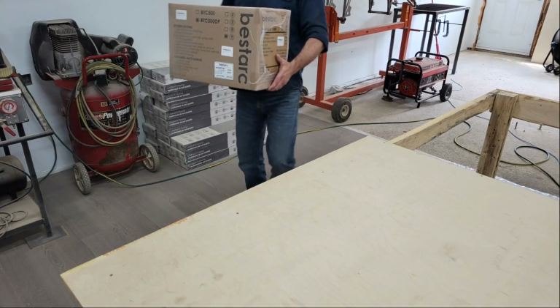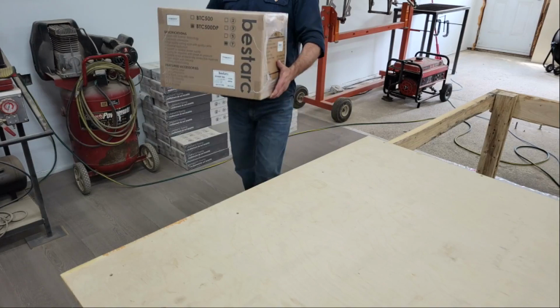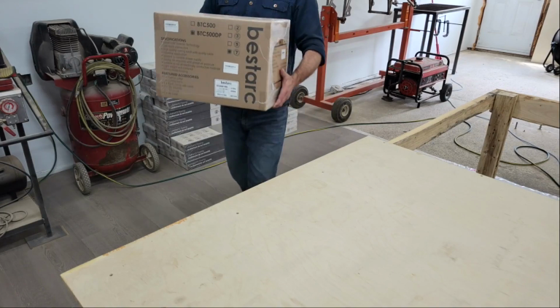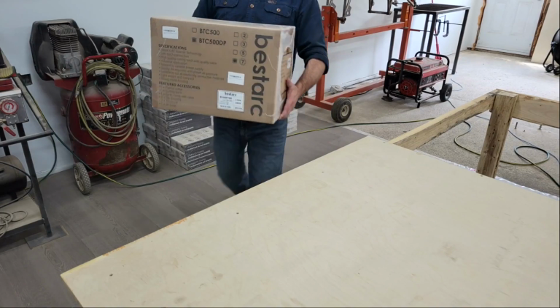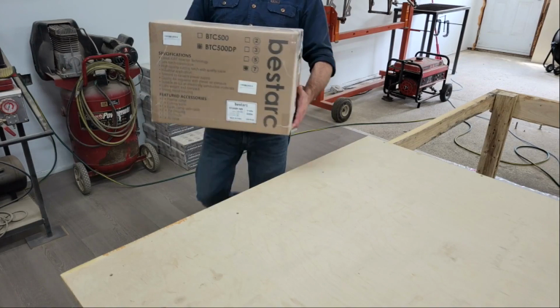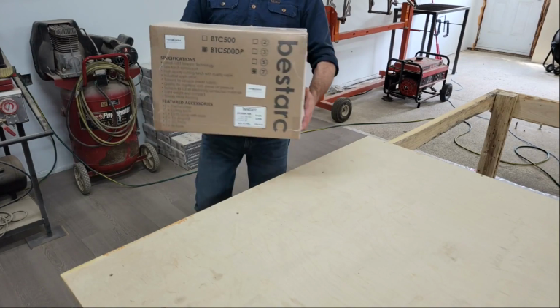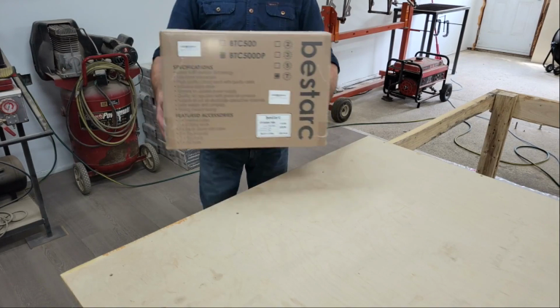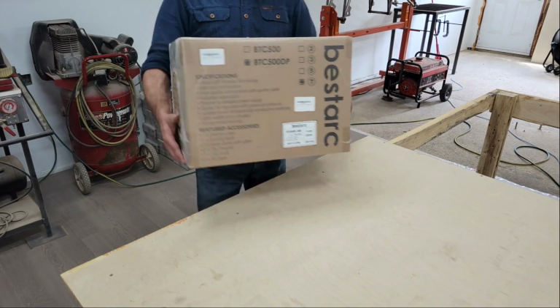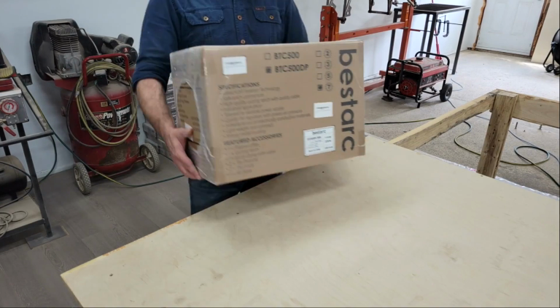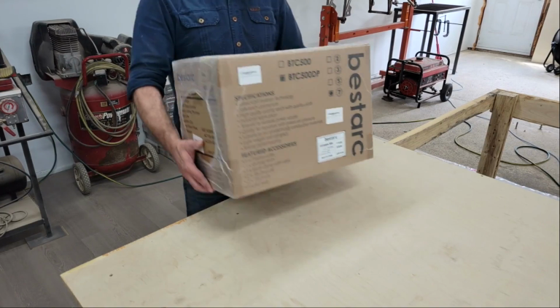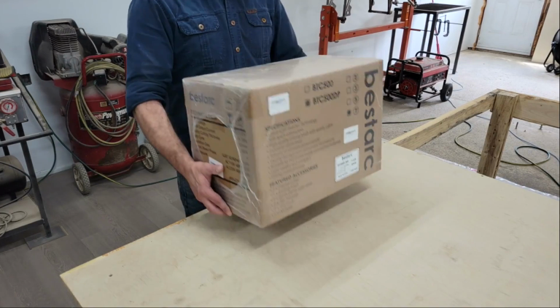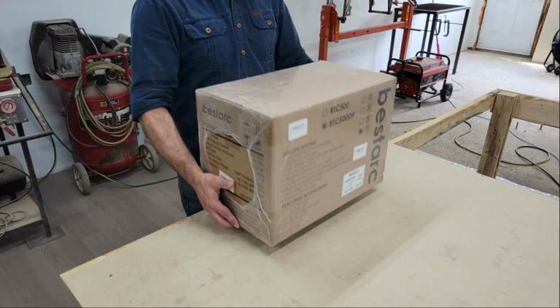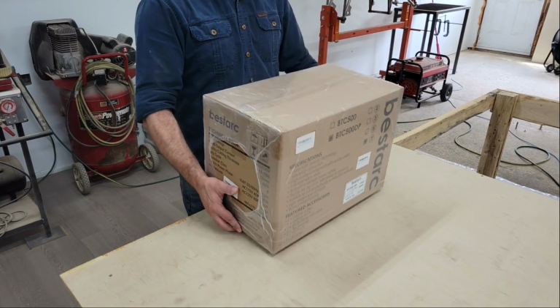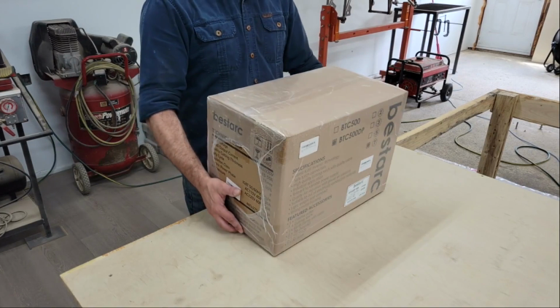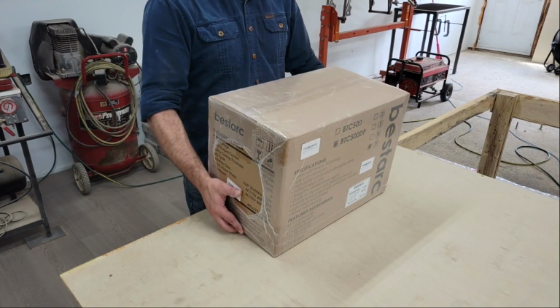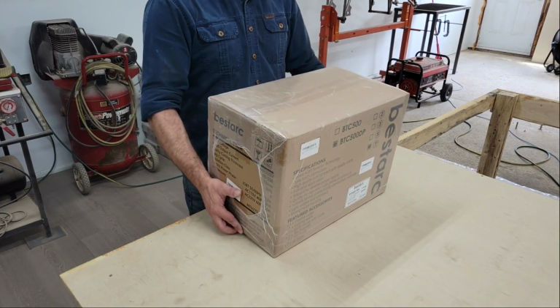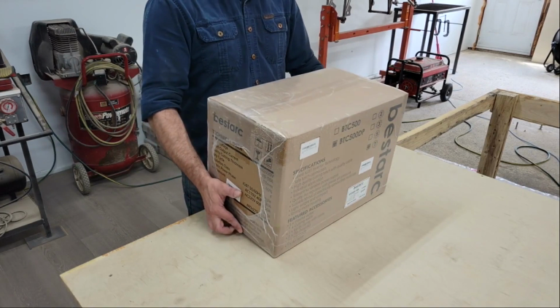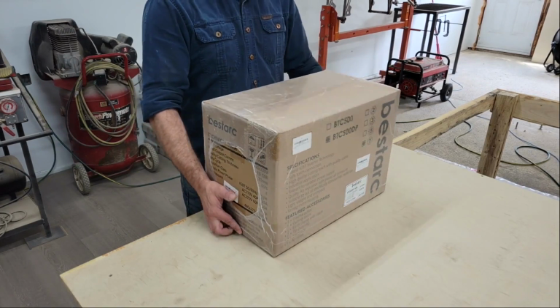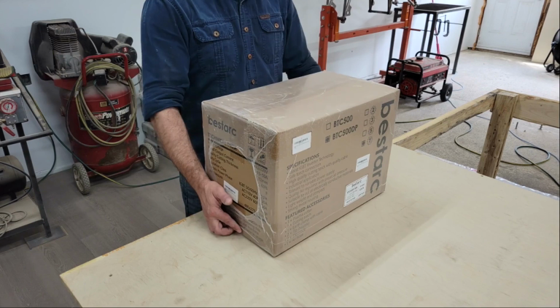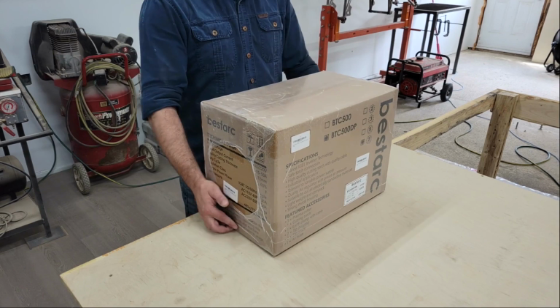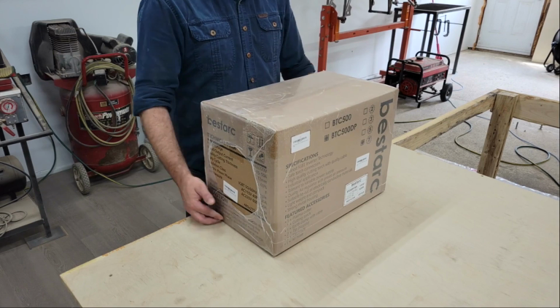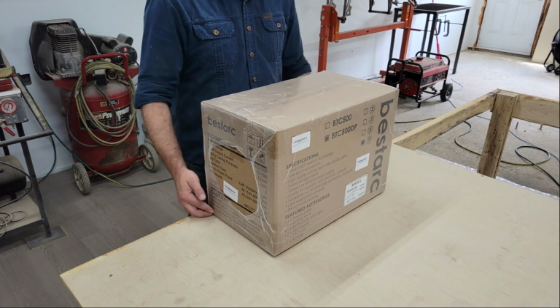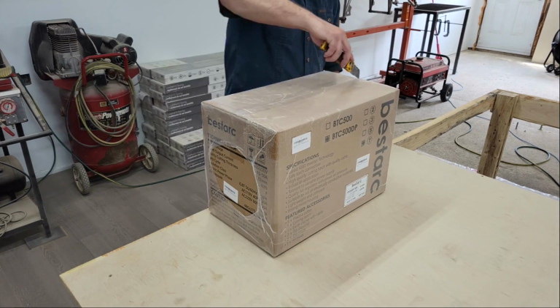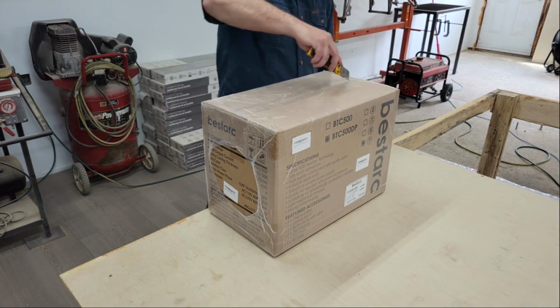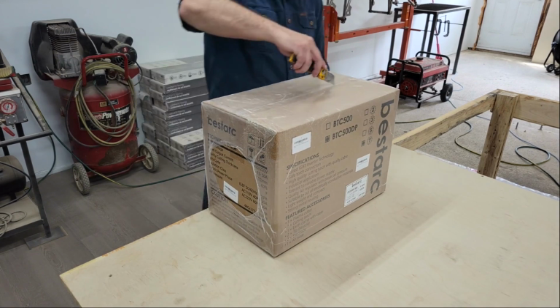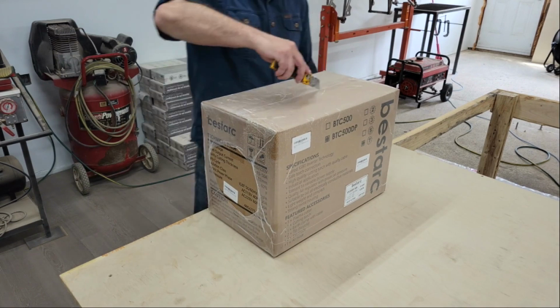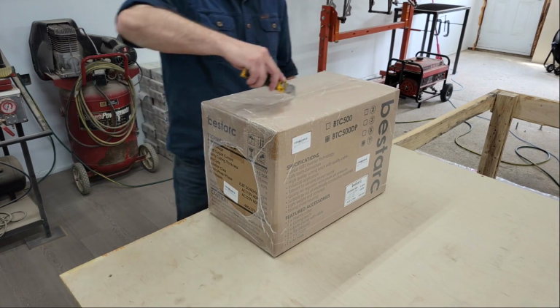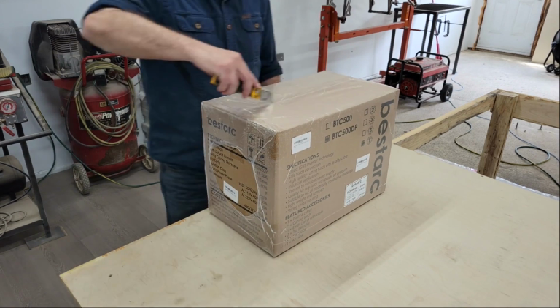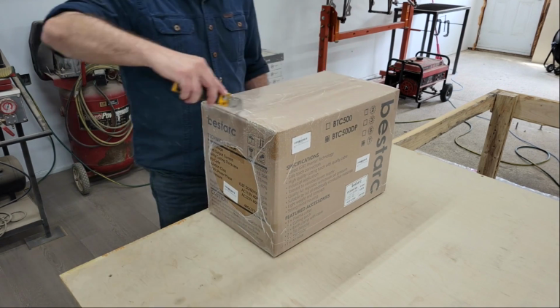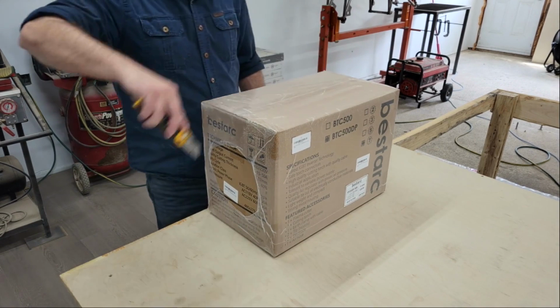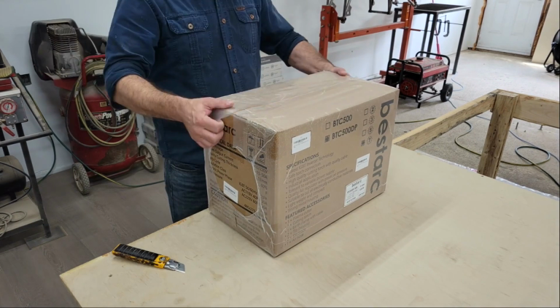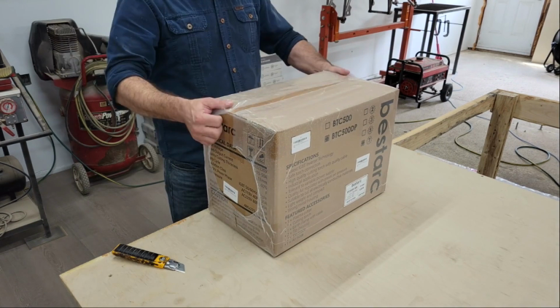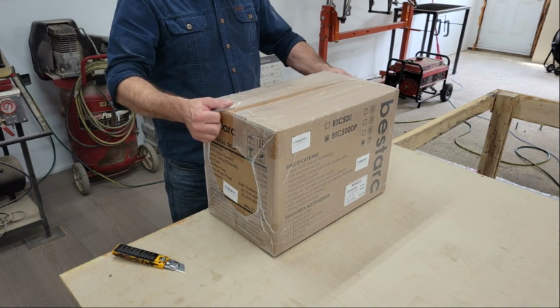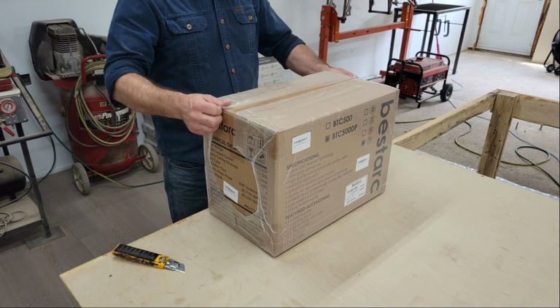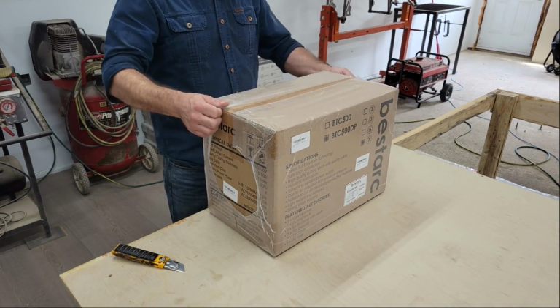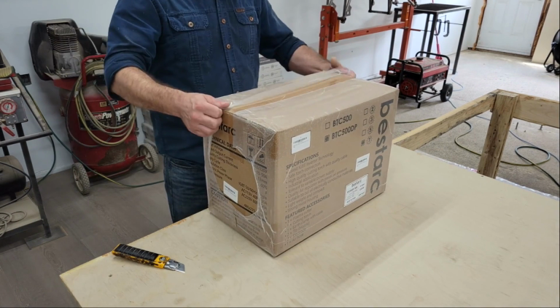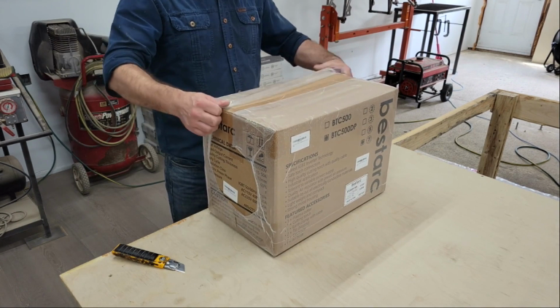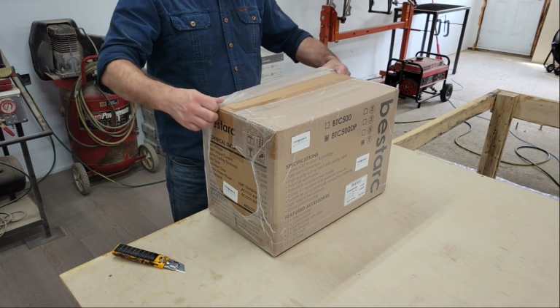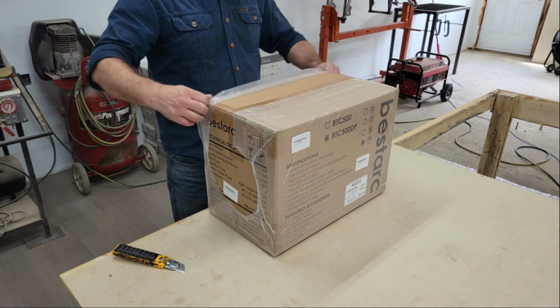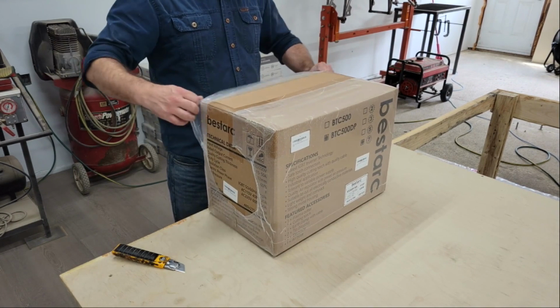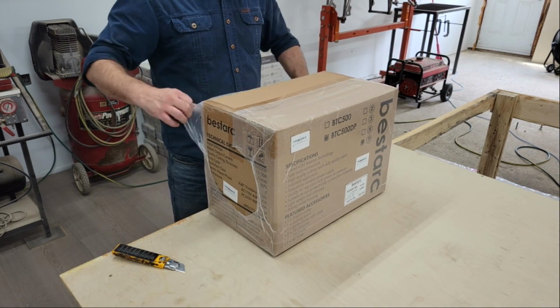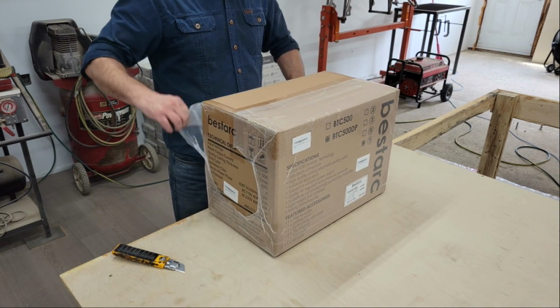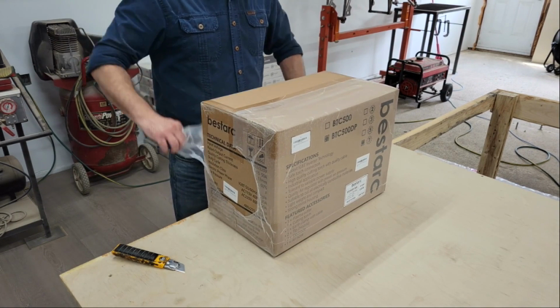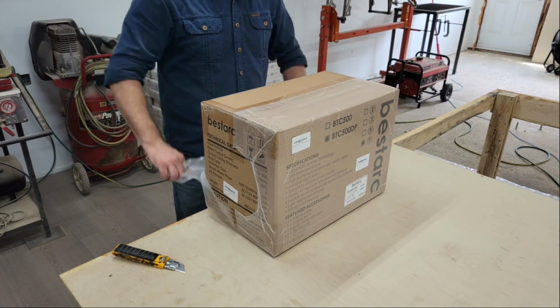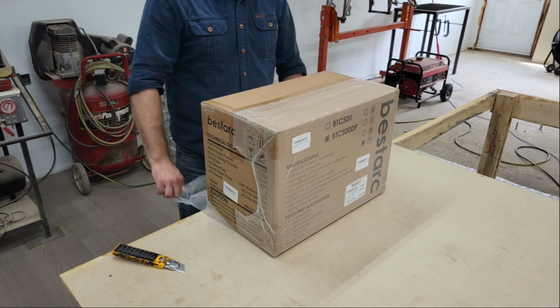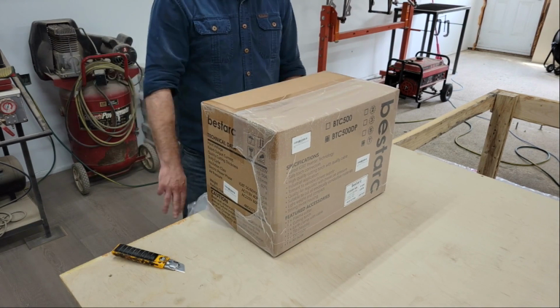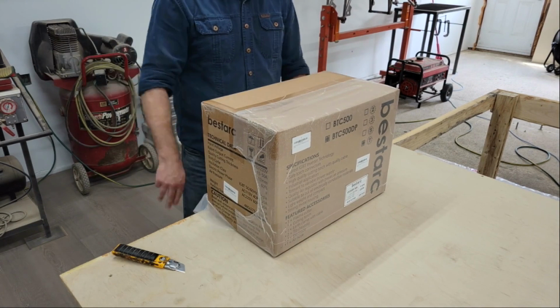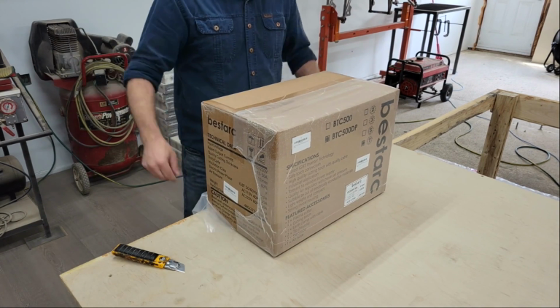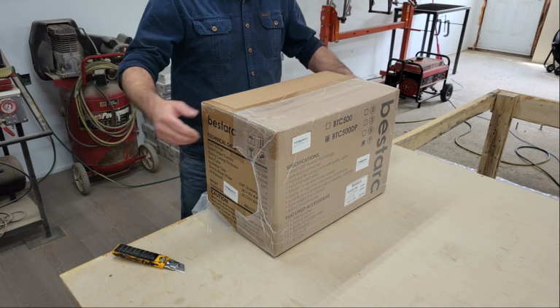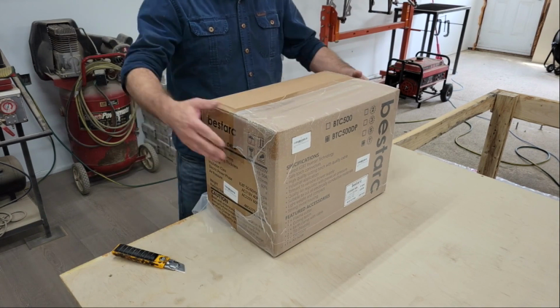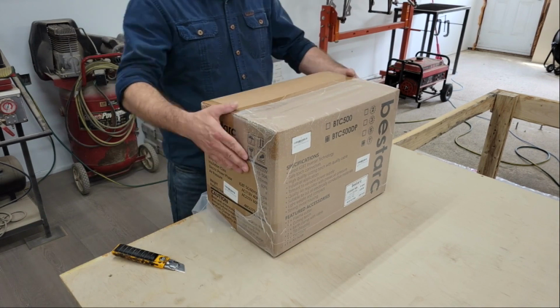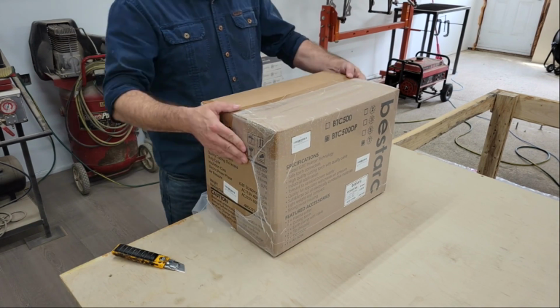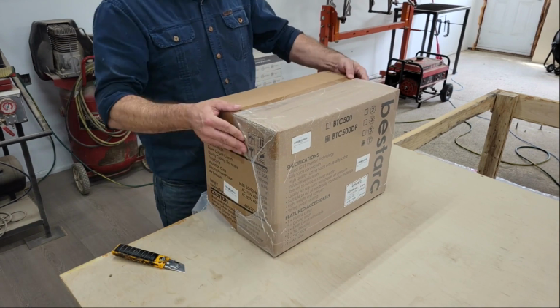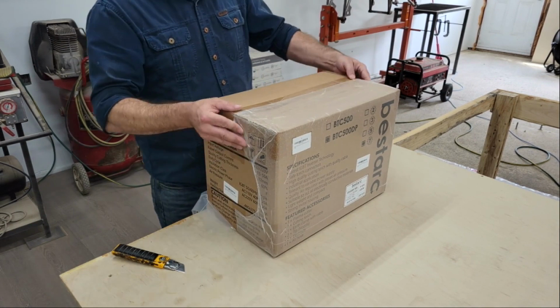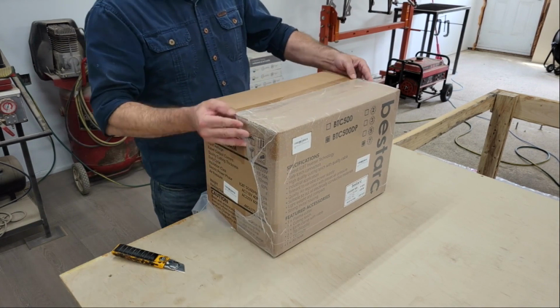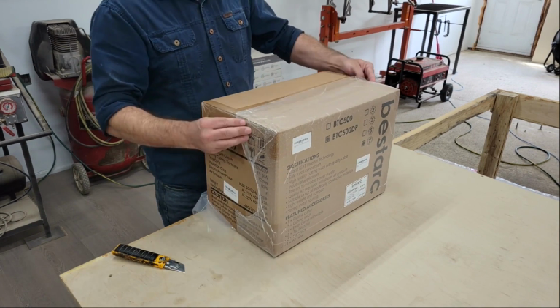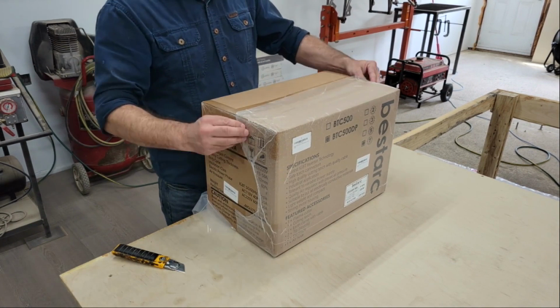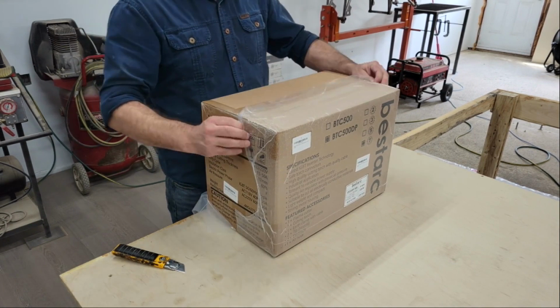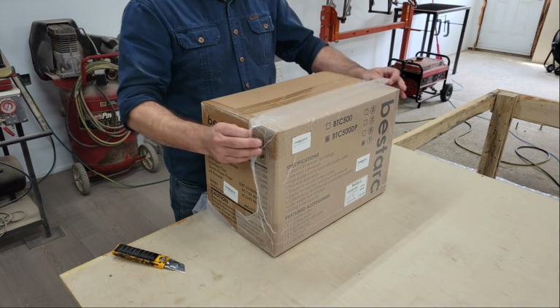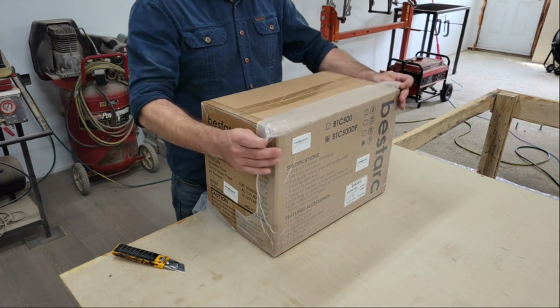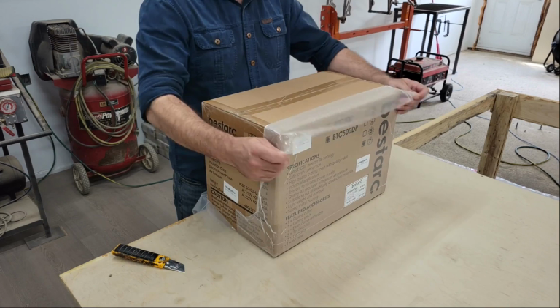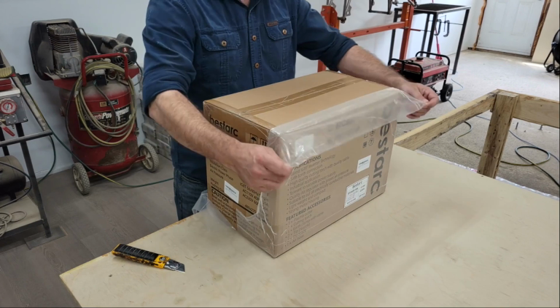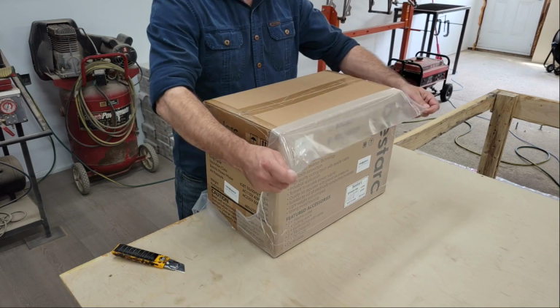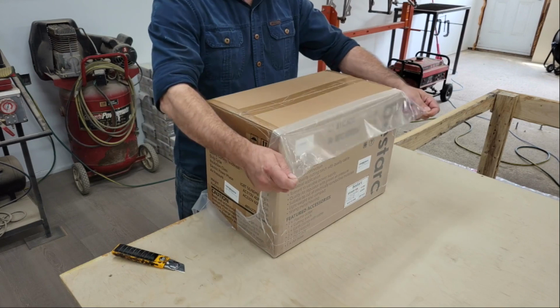Hello folks, welcome back to the channel. In this video we're going to take a quick look at the BTC500DP Plasma Cutter from BestArc.